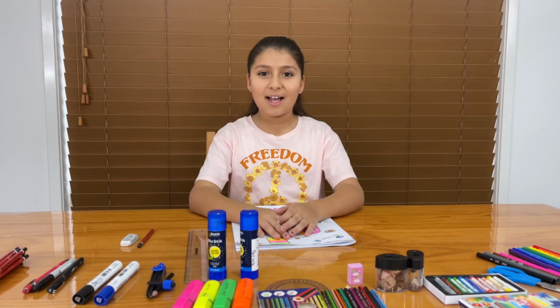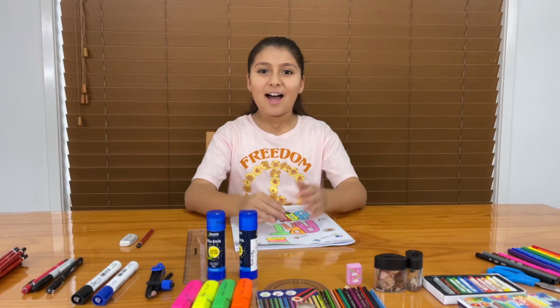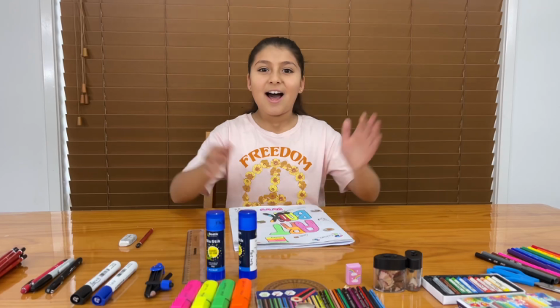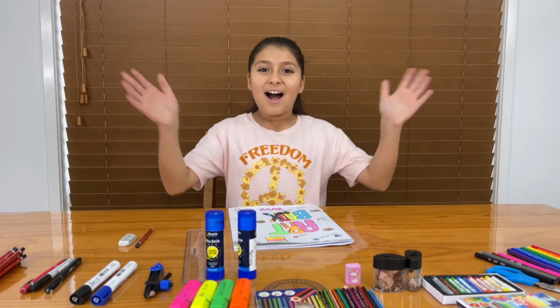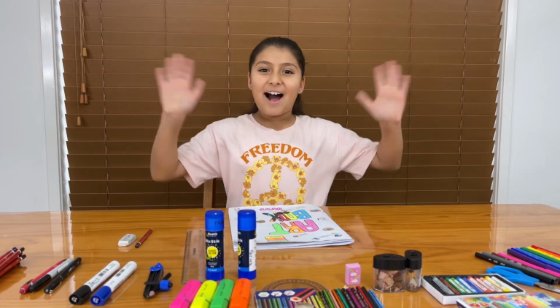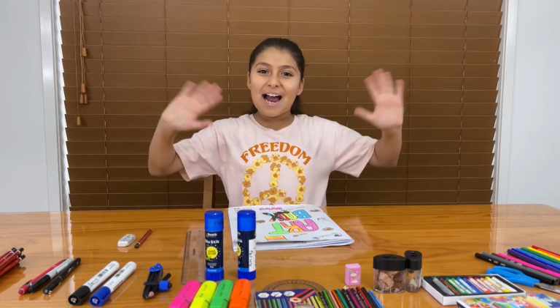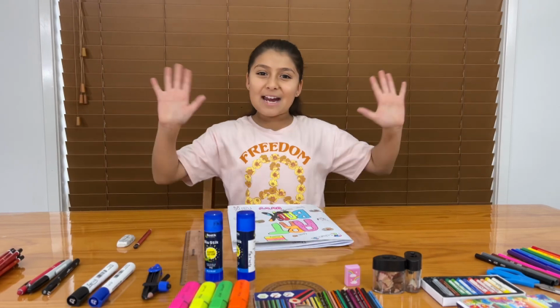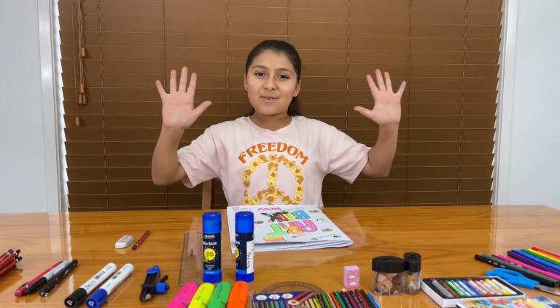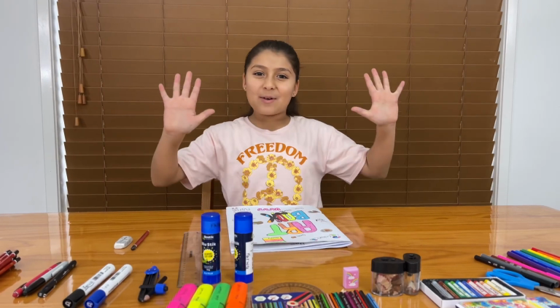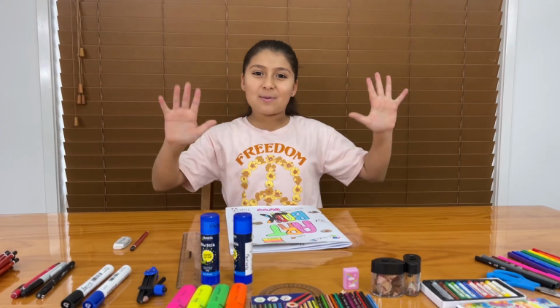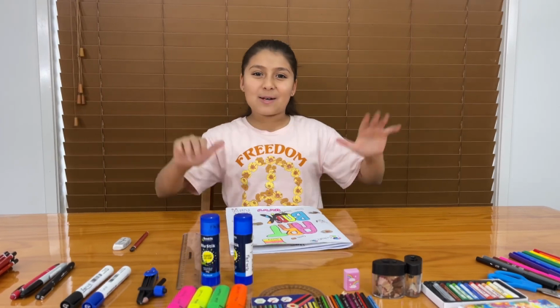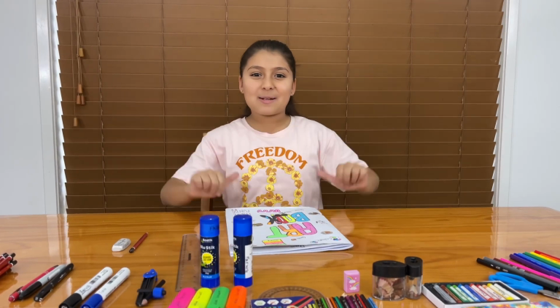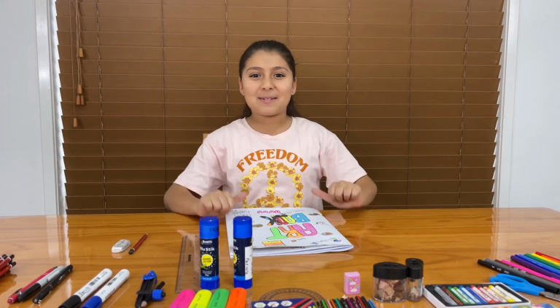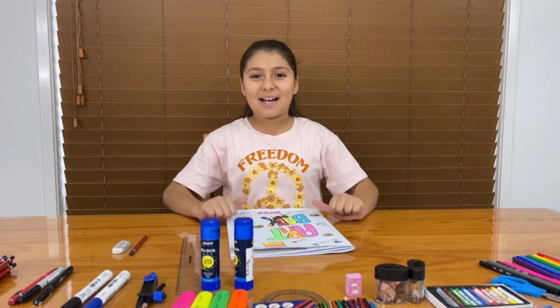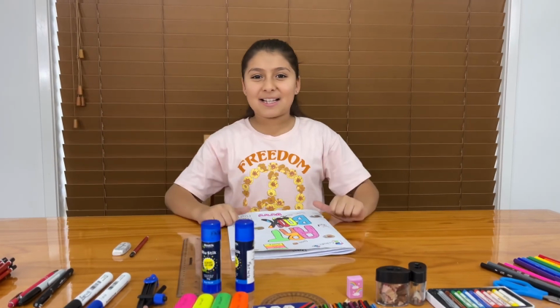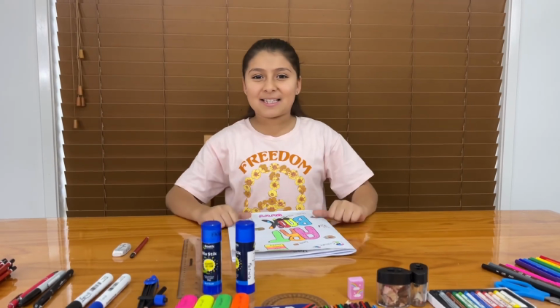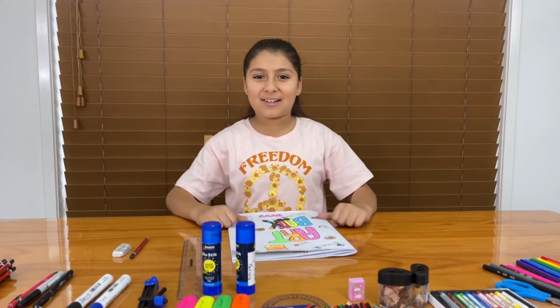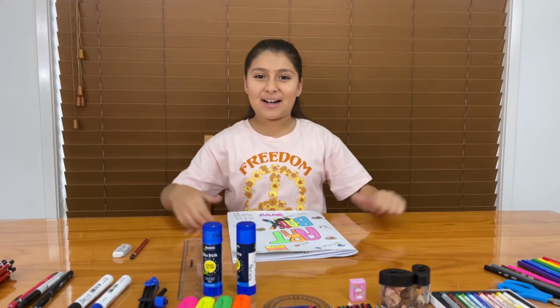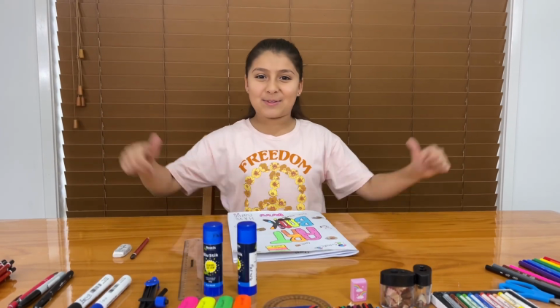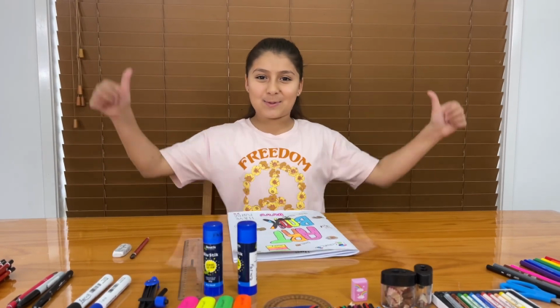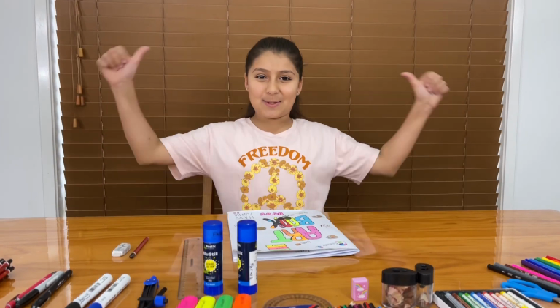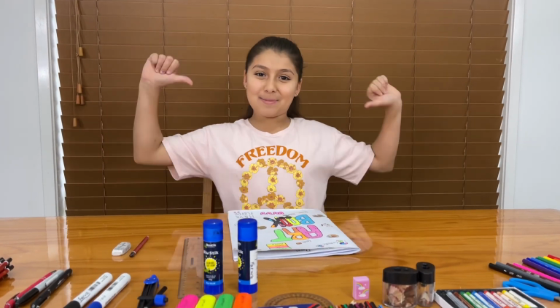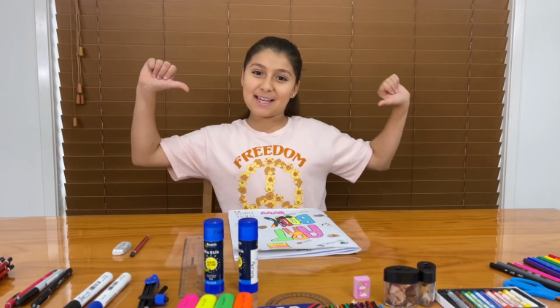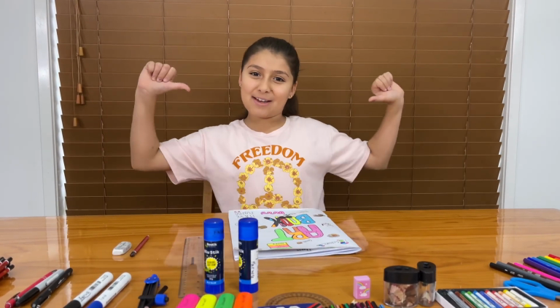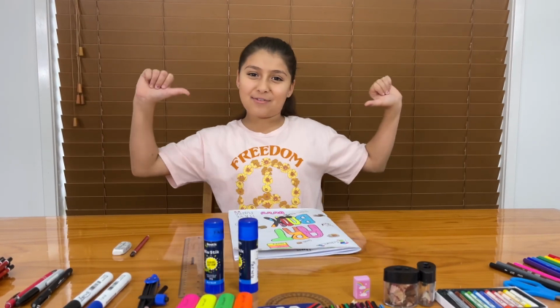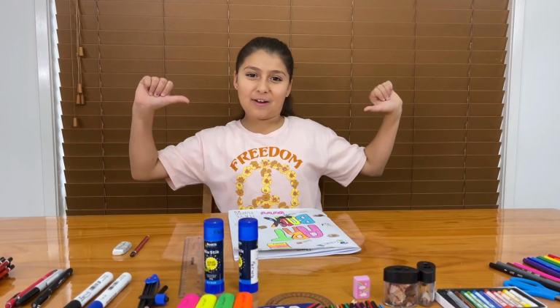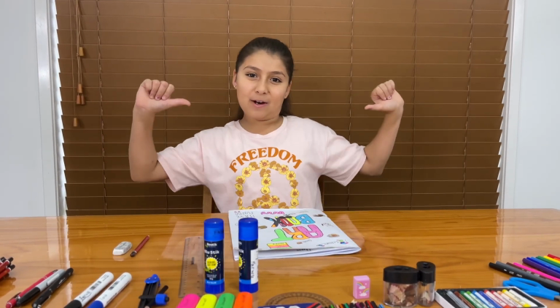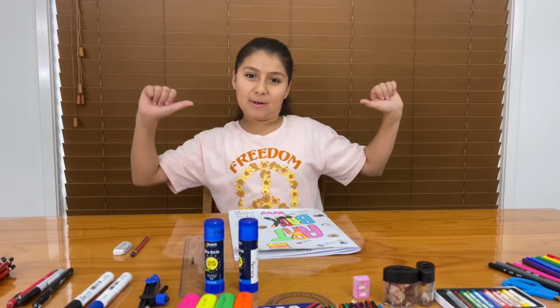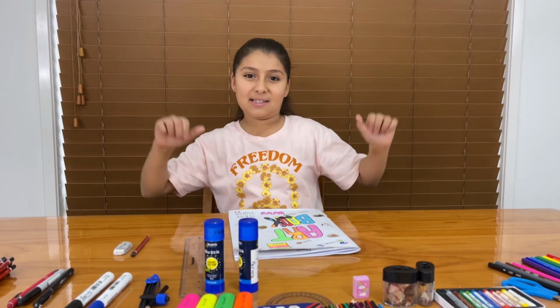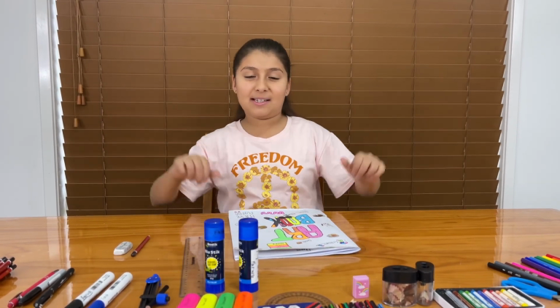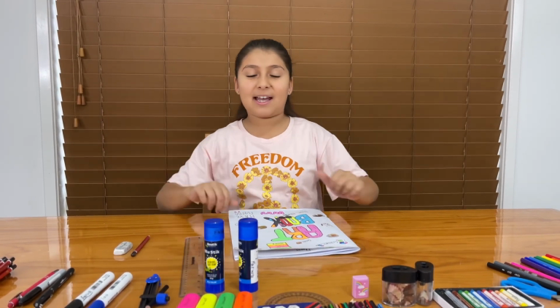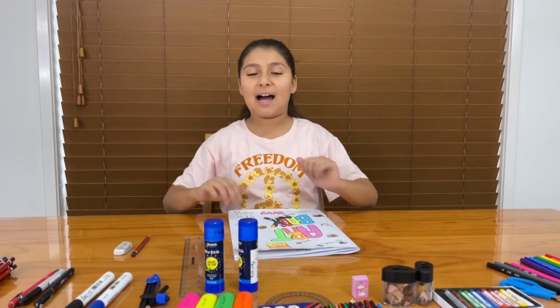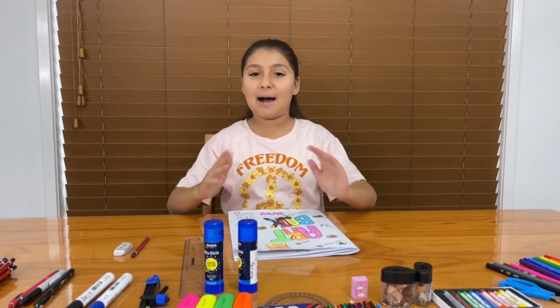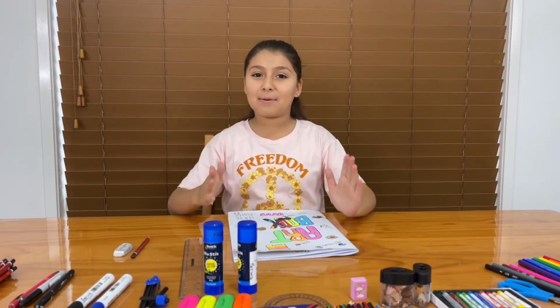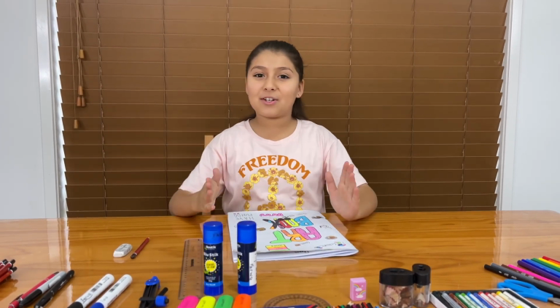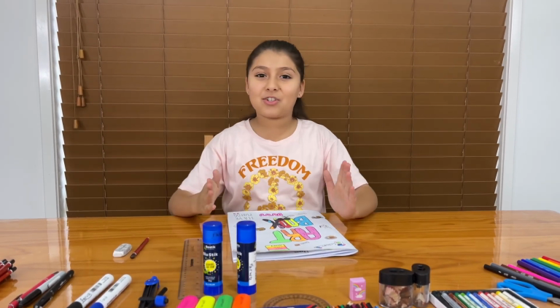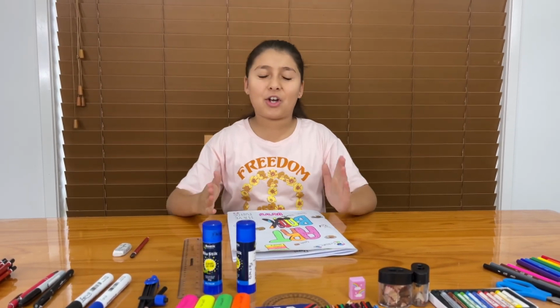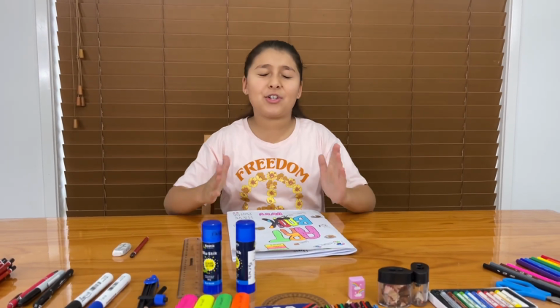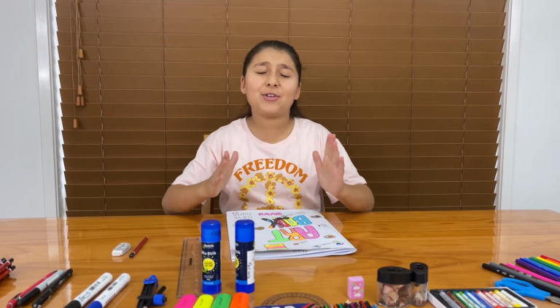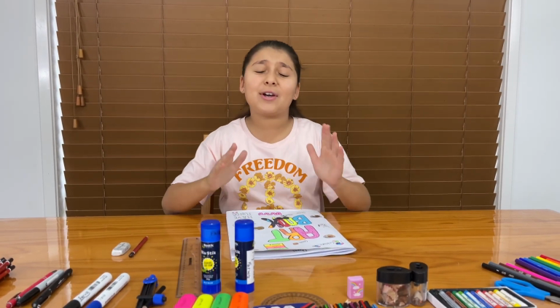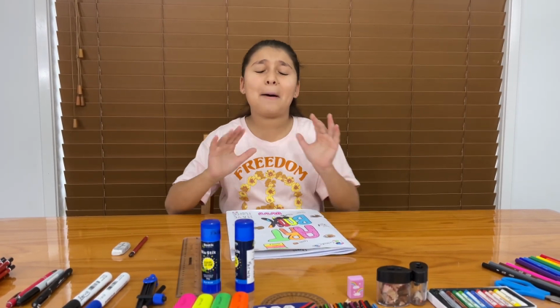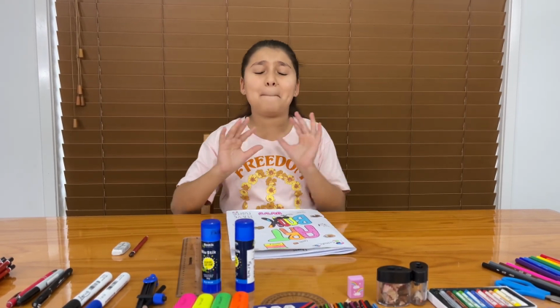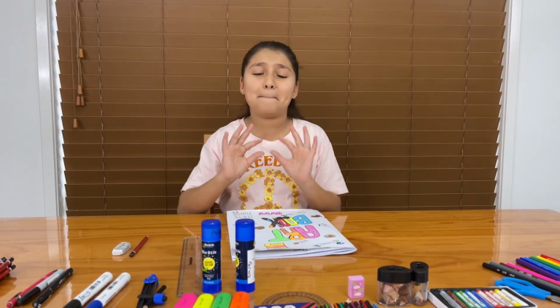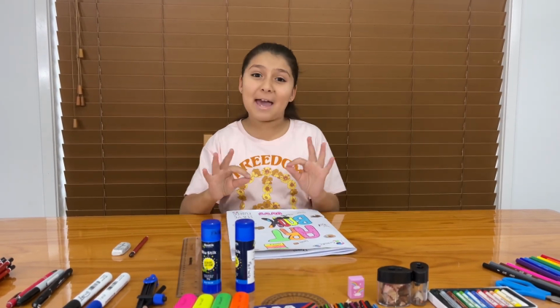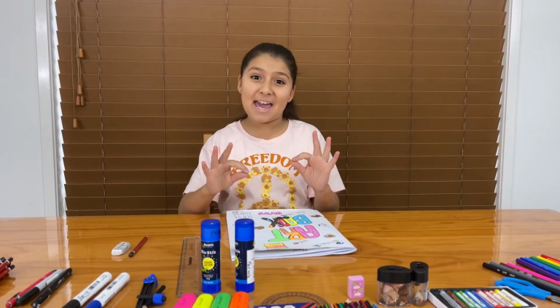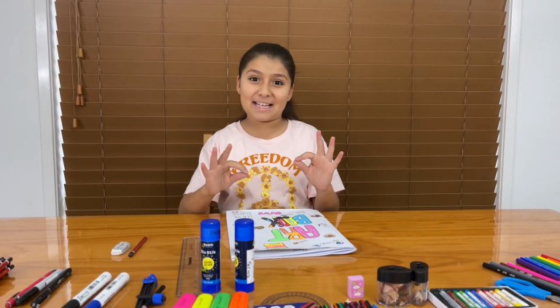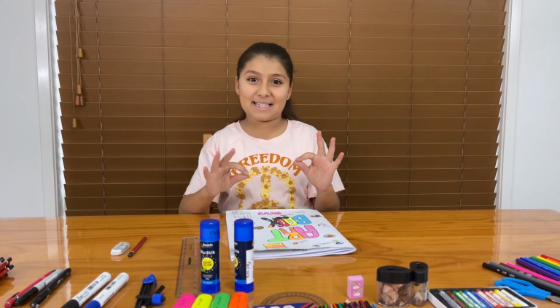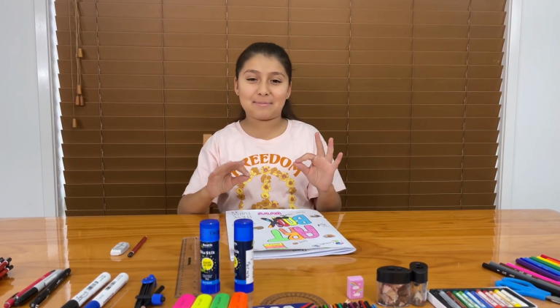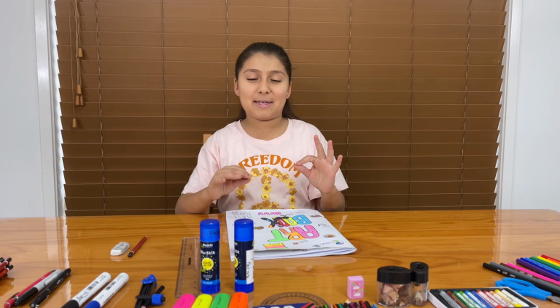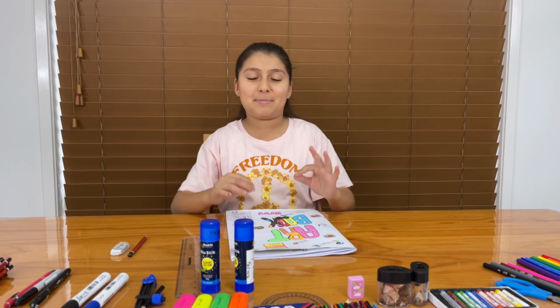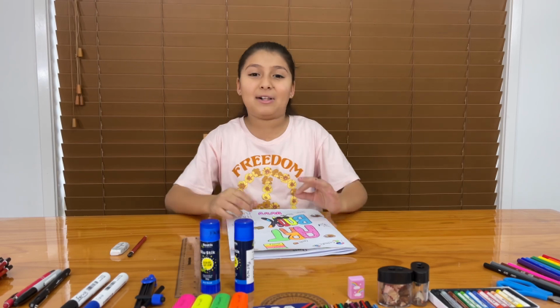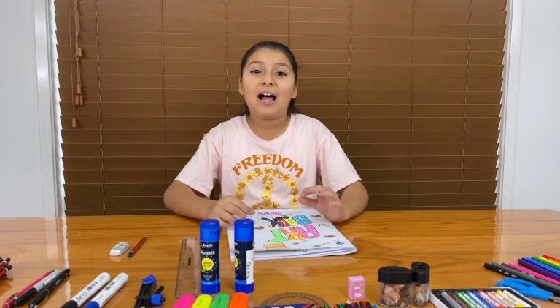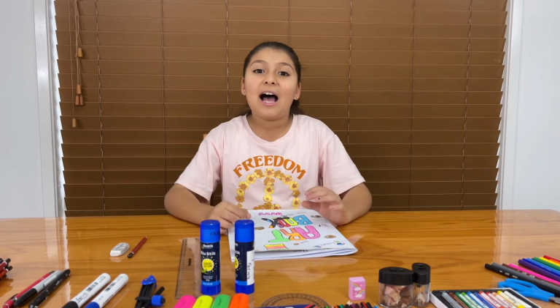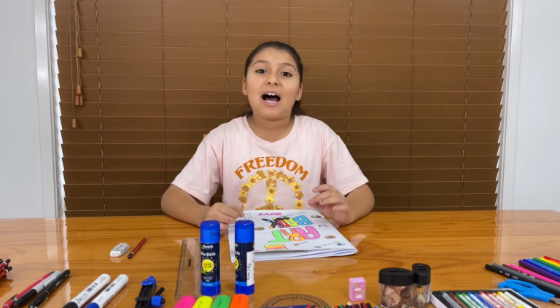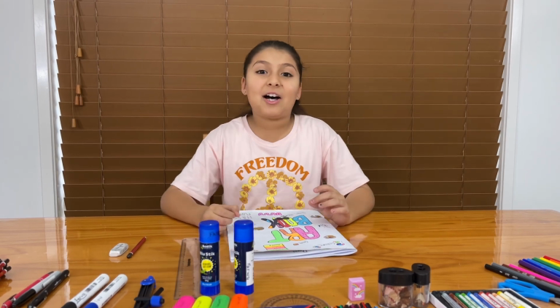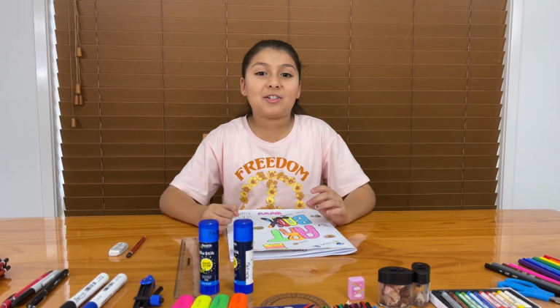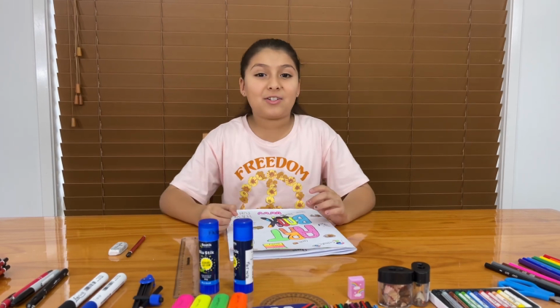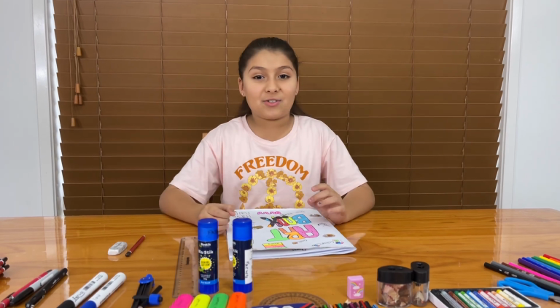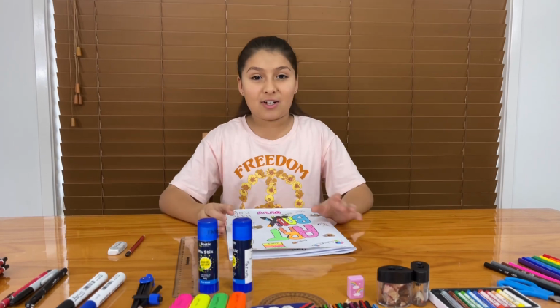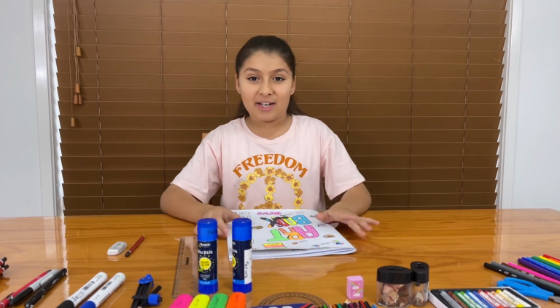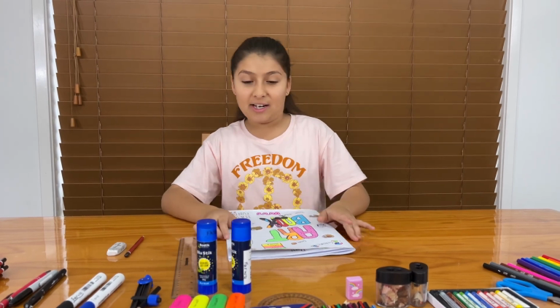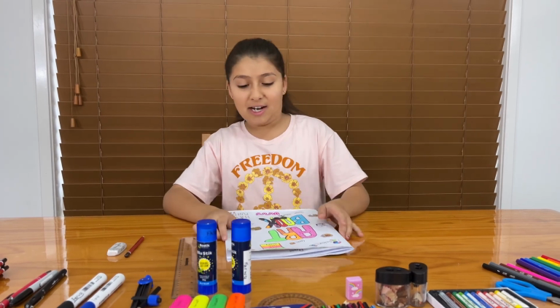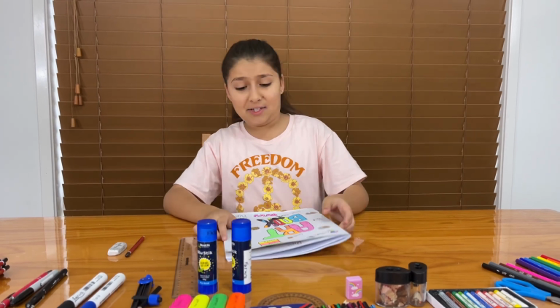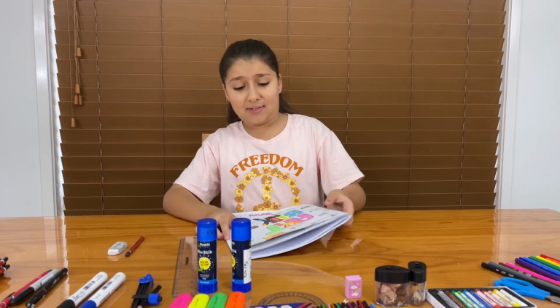Hi everyone, welcome to Artman Crafts with me, Firewire. Today I'm going to show you amazing people how to draw an ice cream.